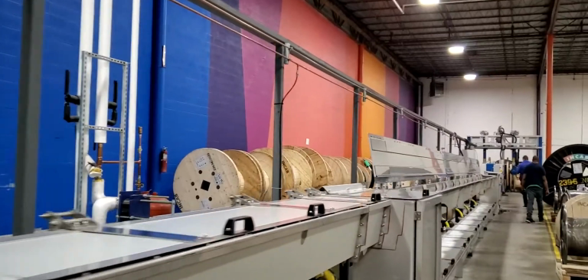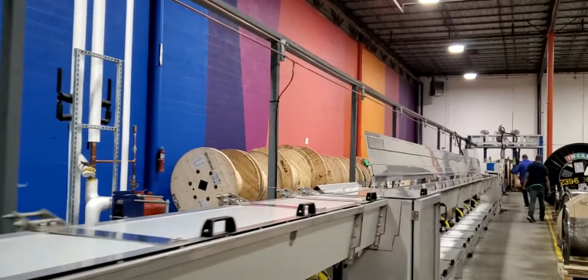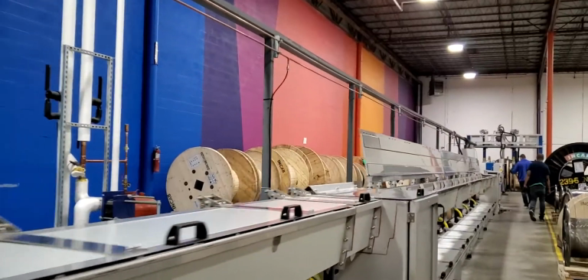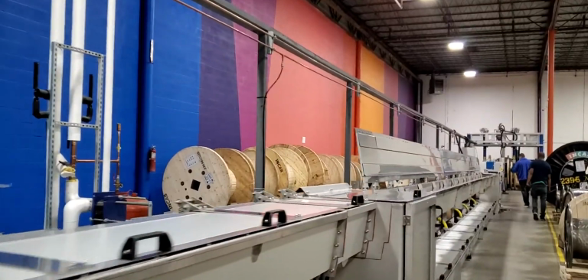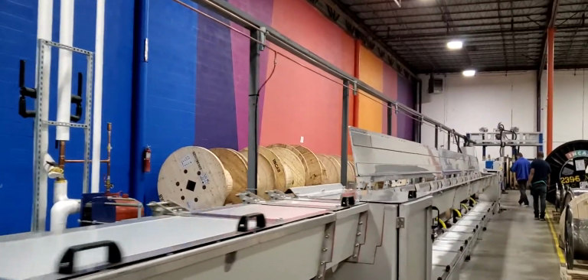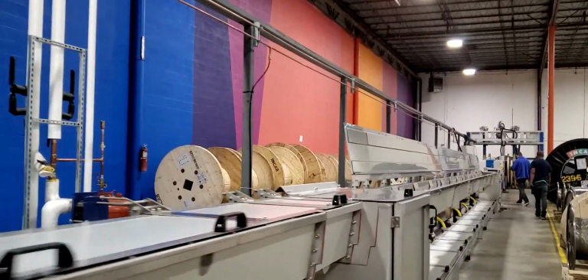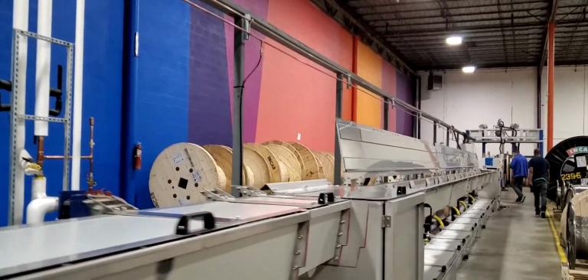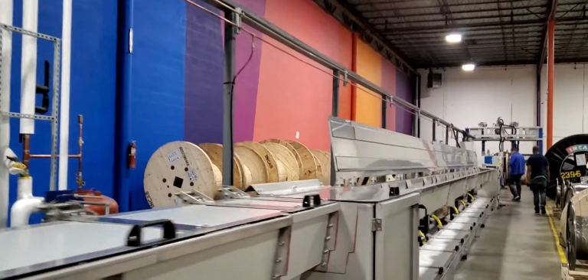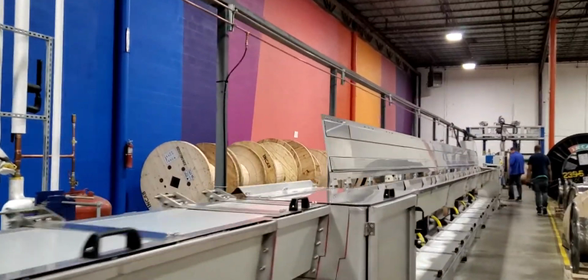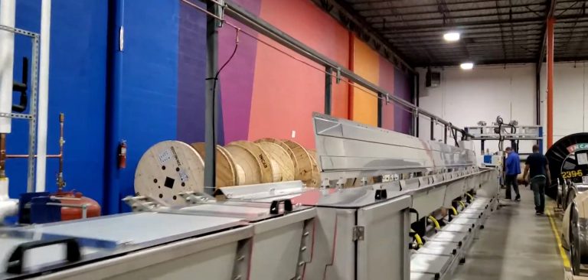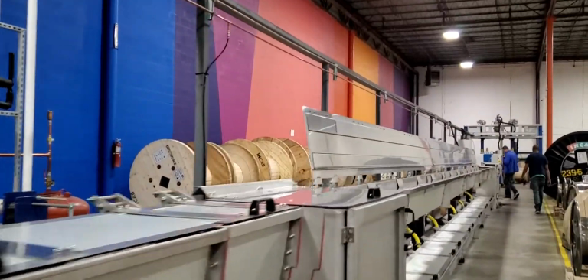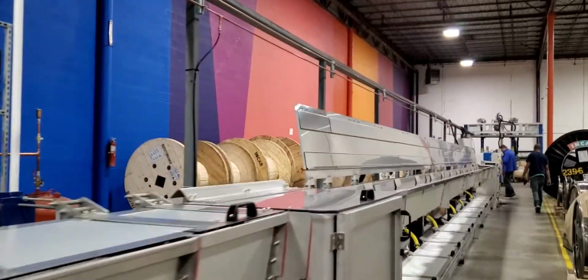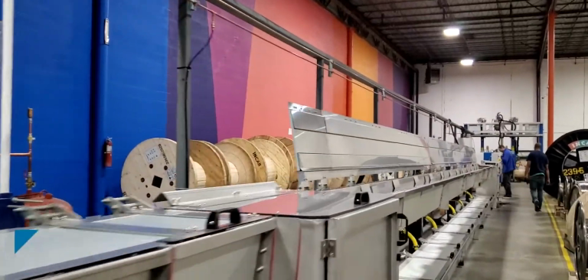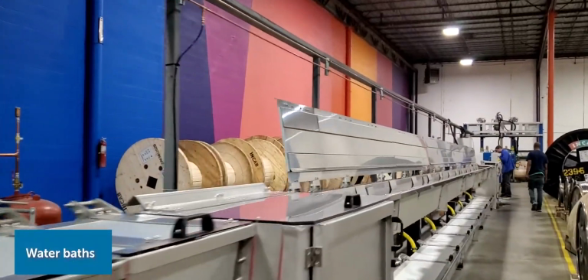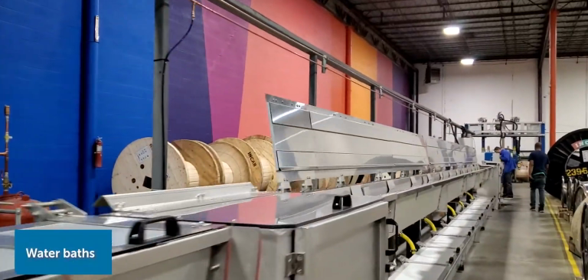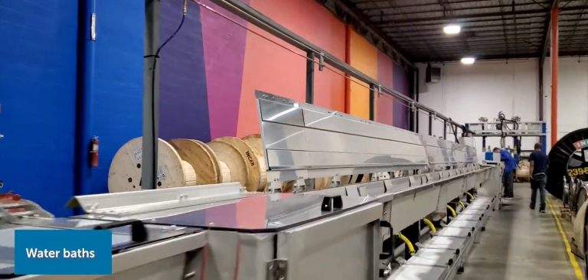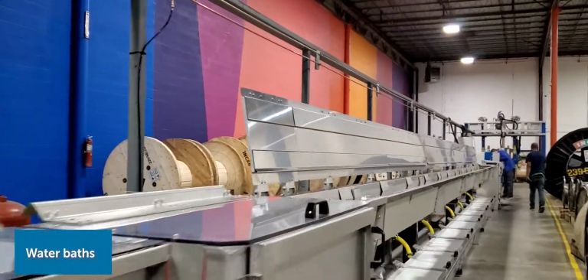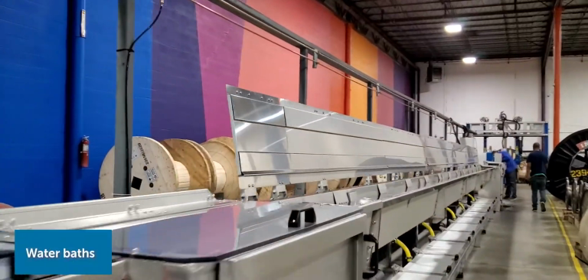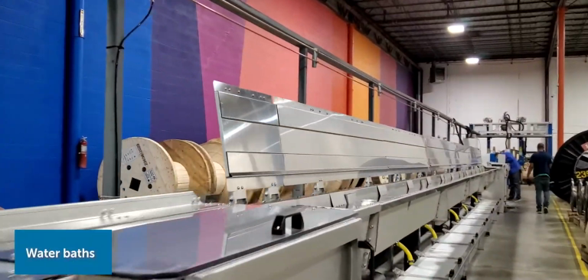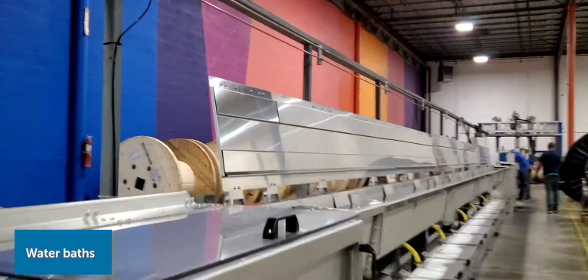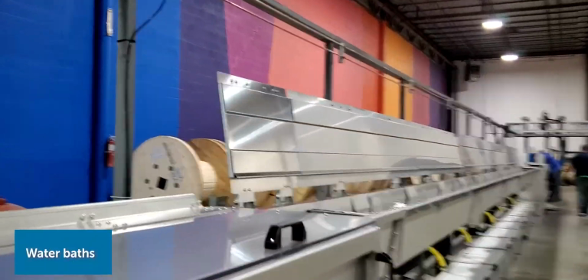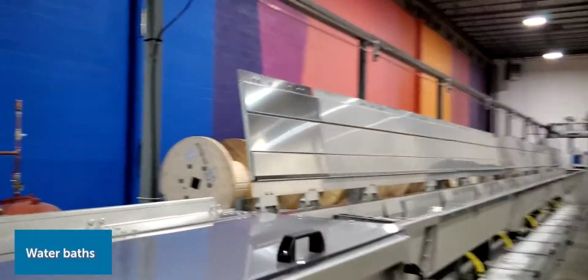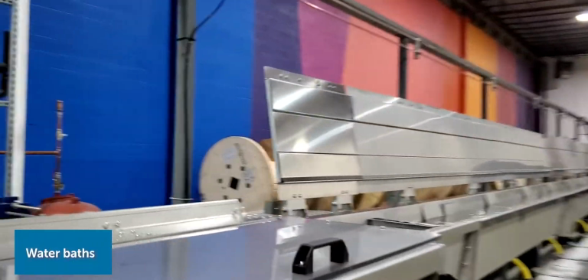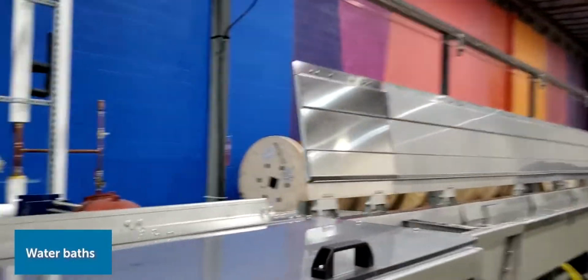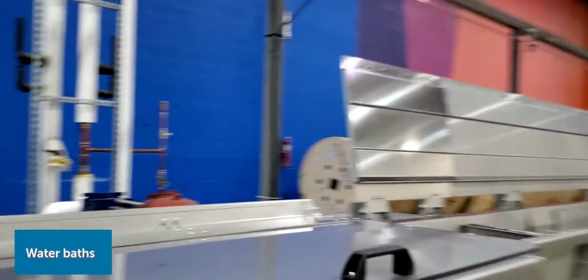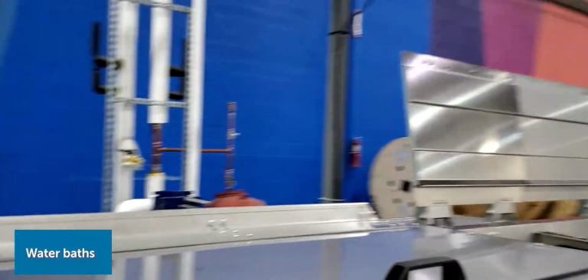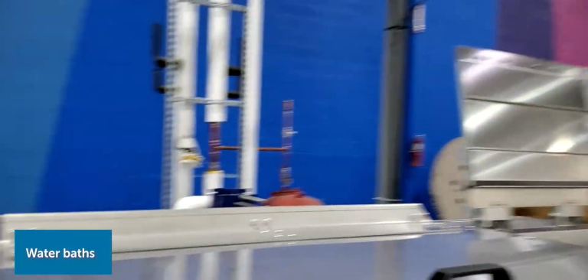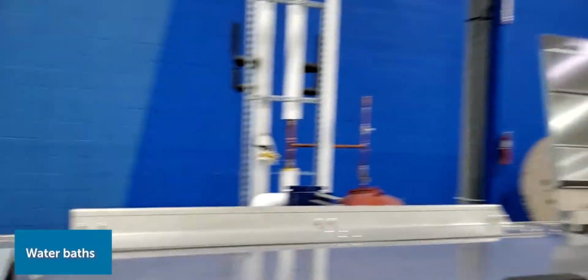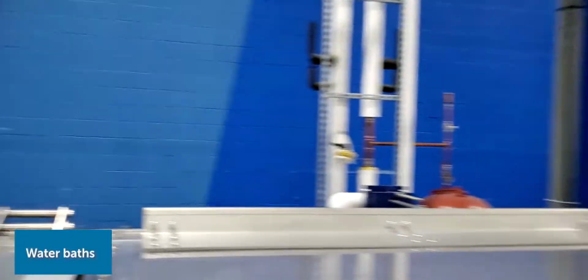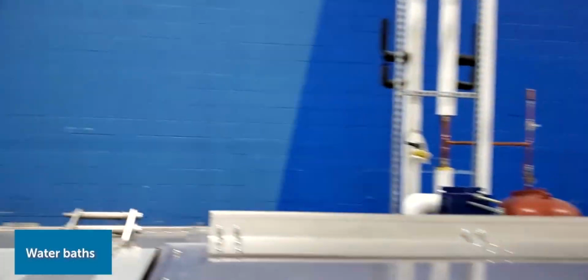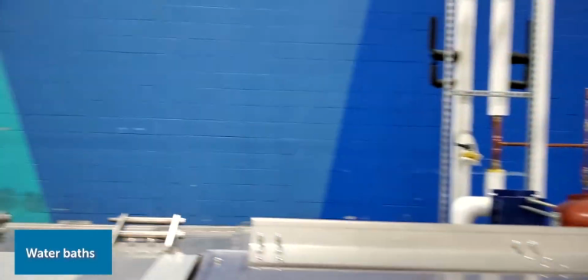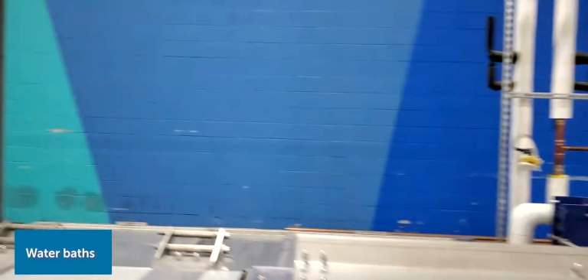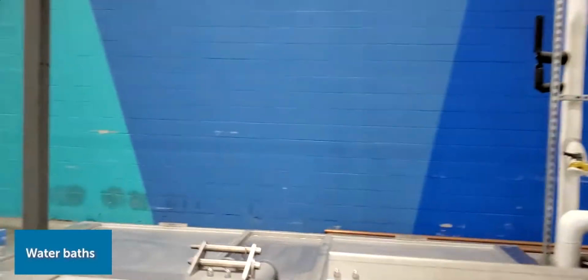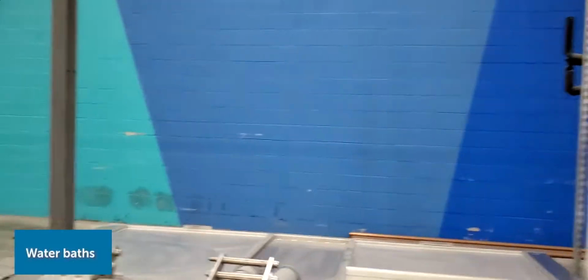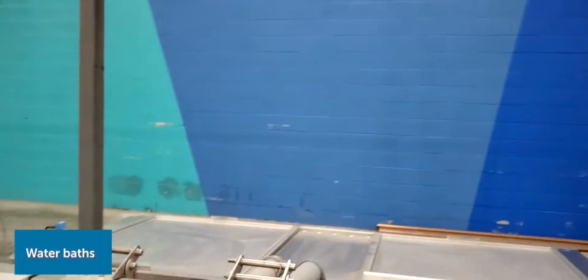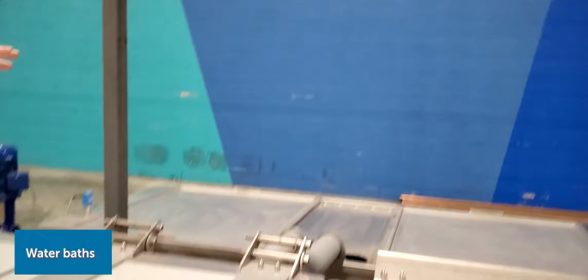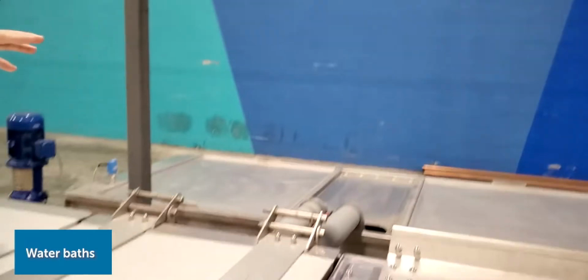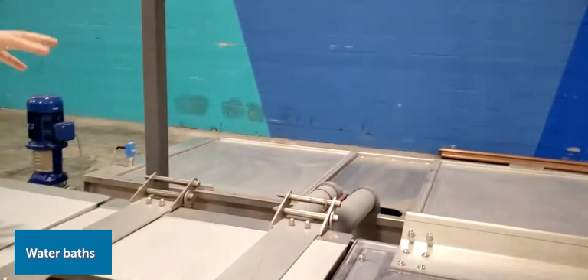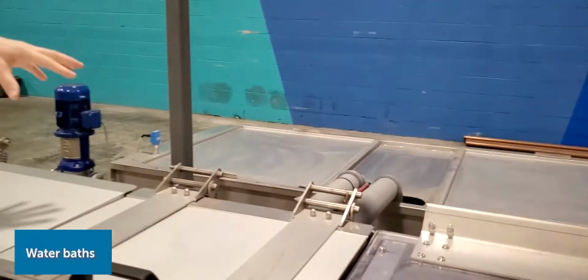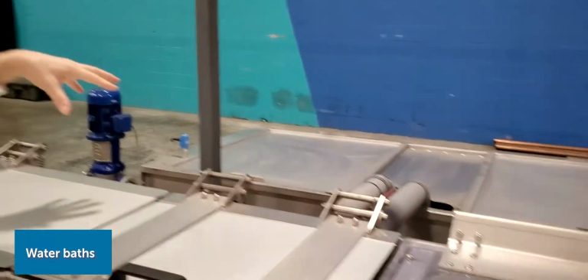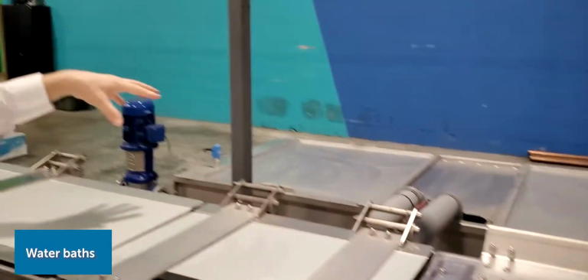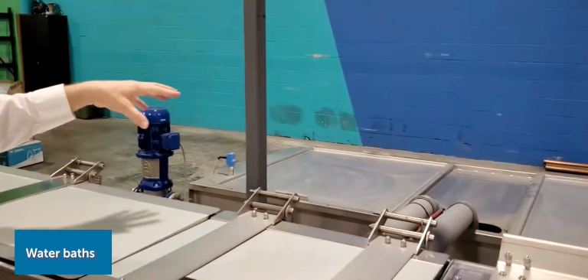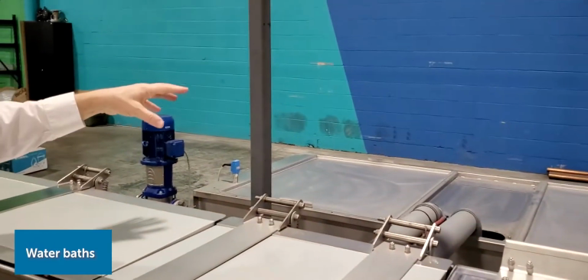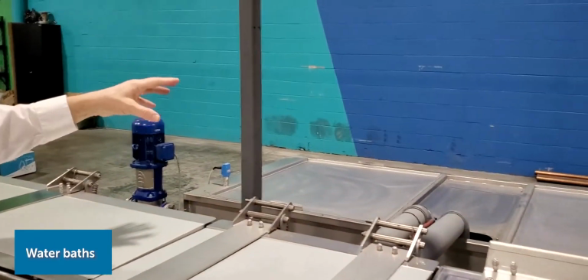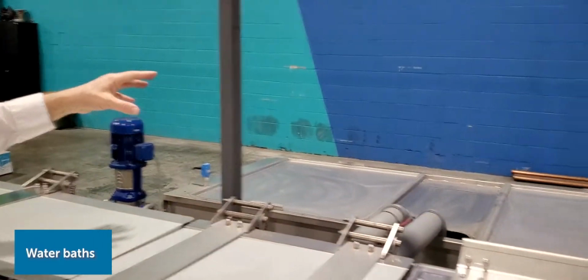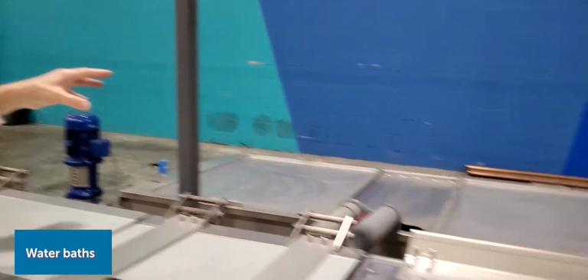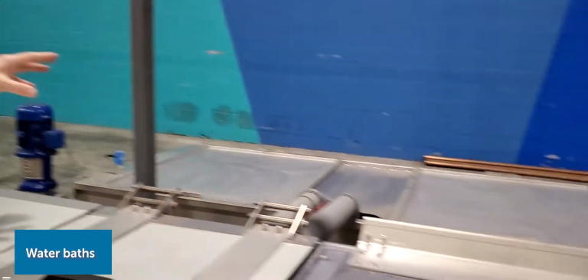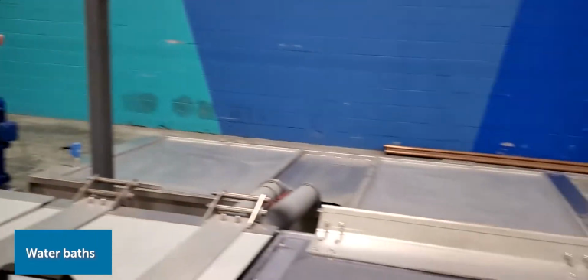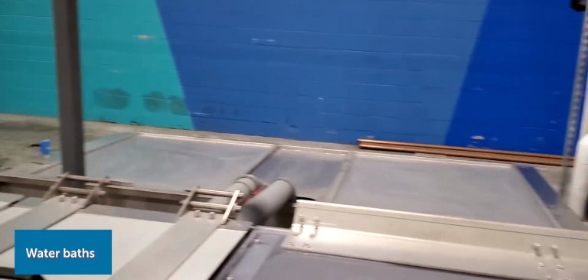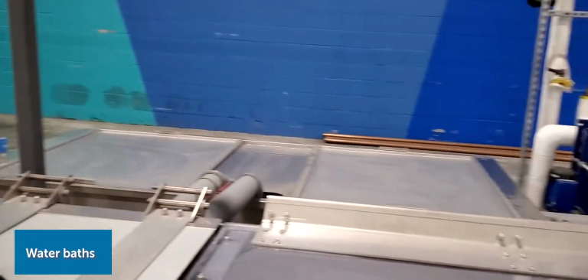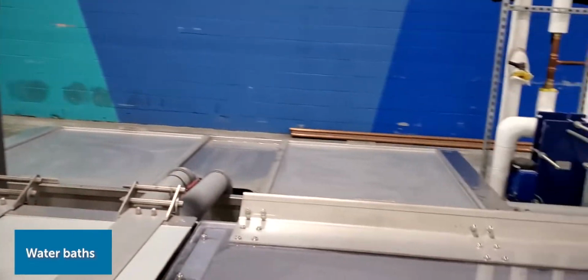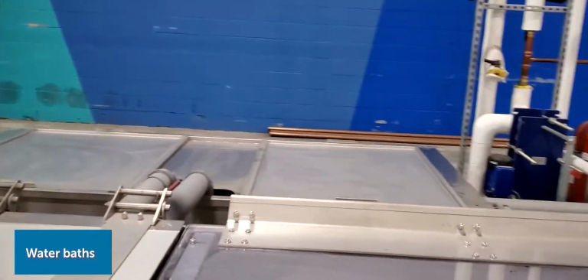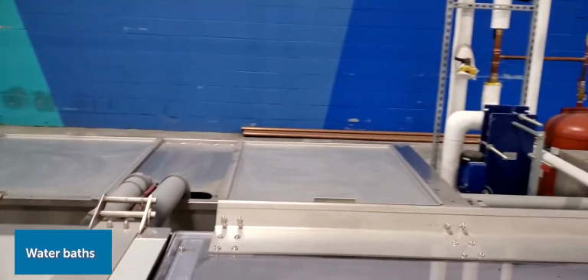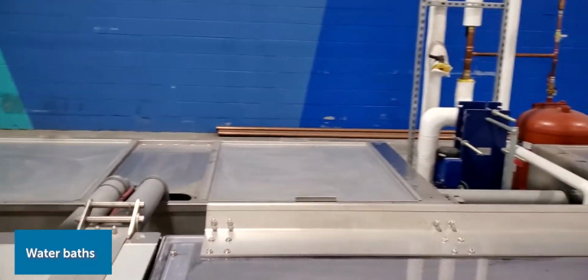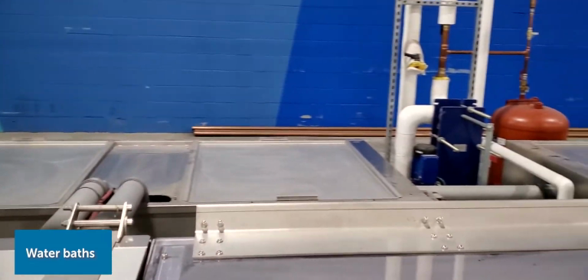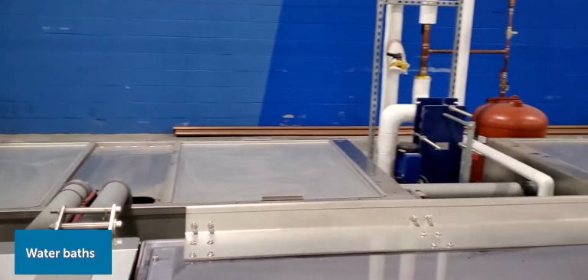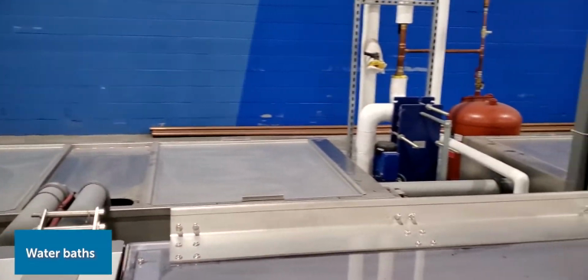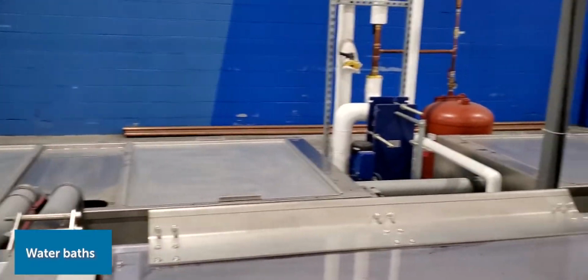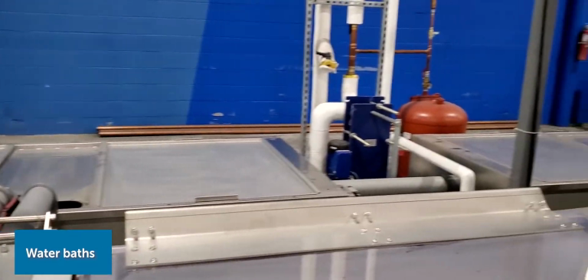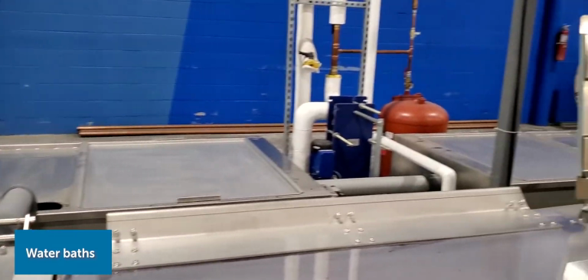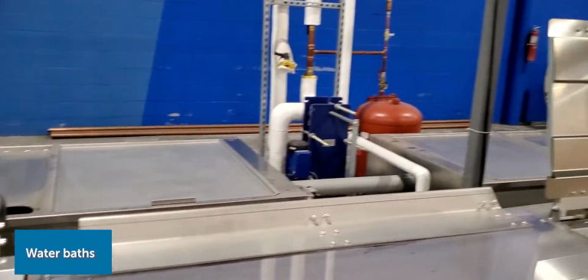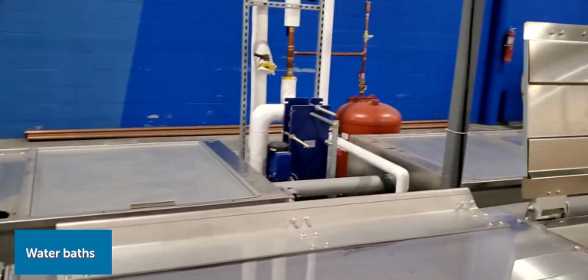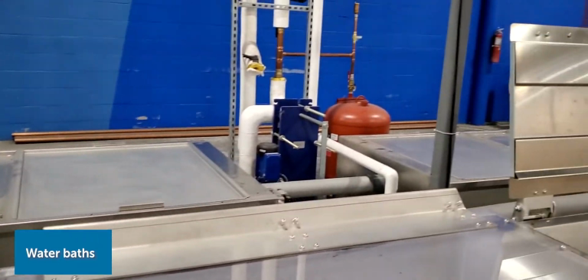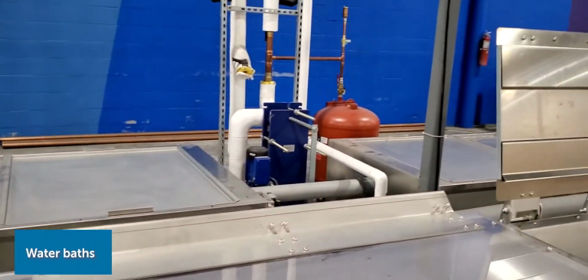These are just the water baths. The water is circulated and continuously filtered to keep it clean.